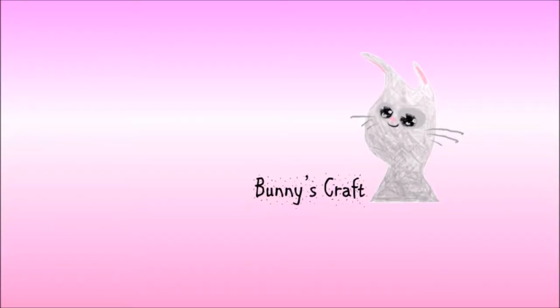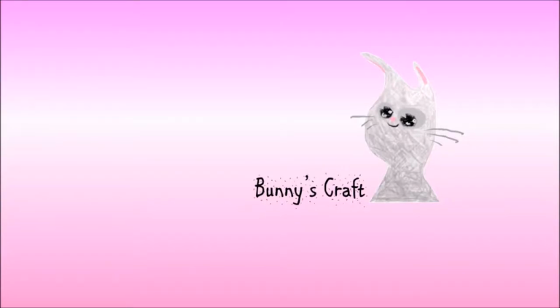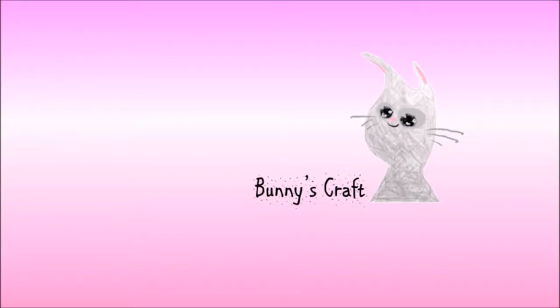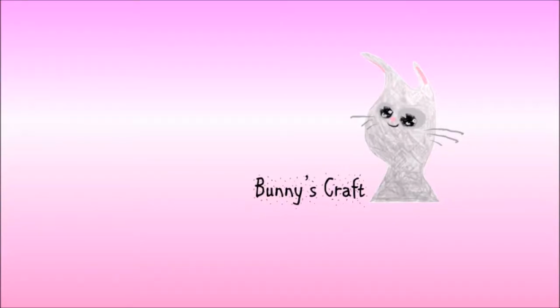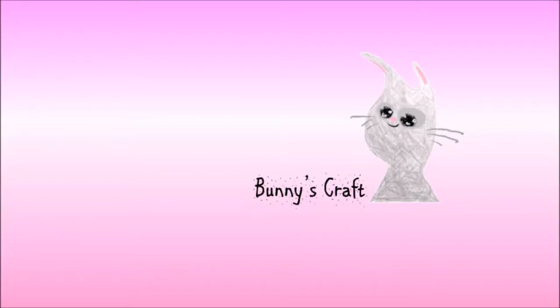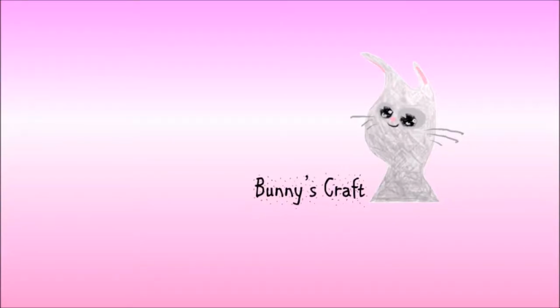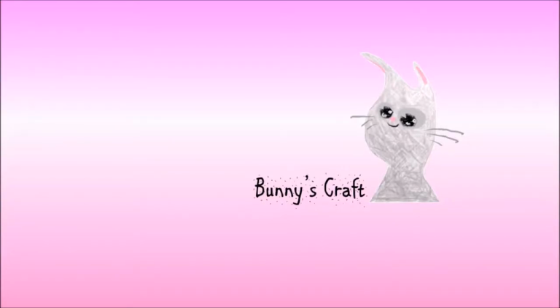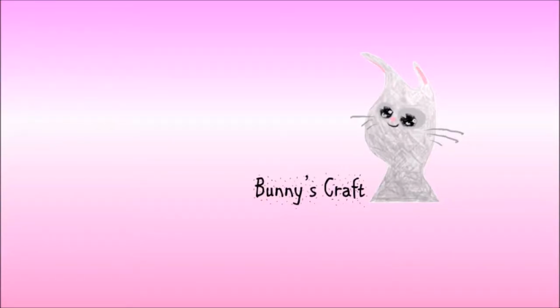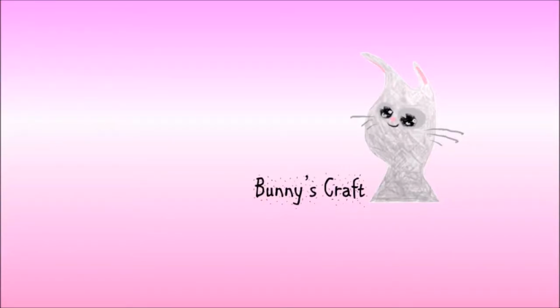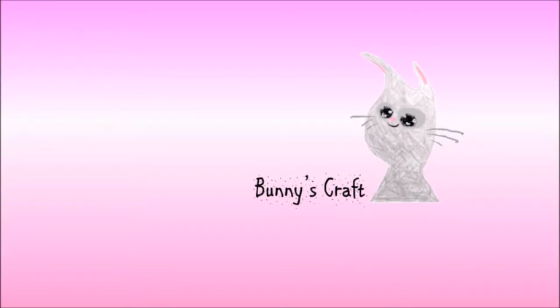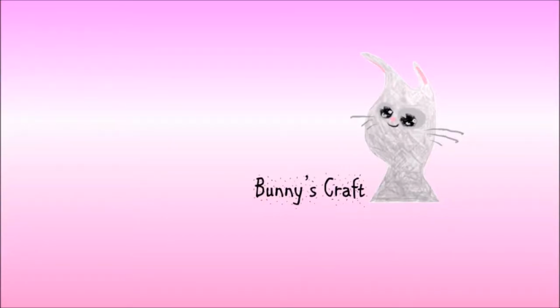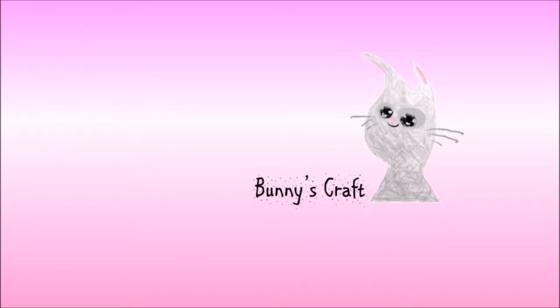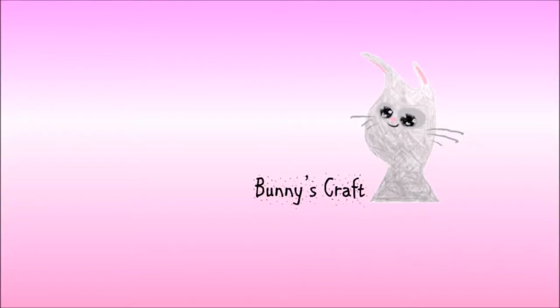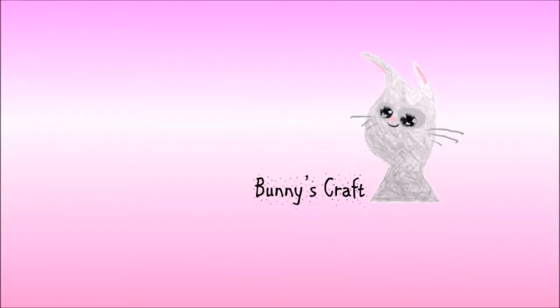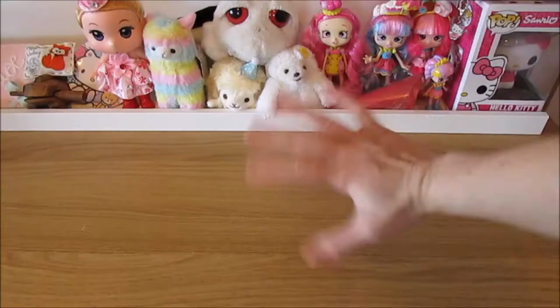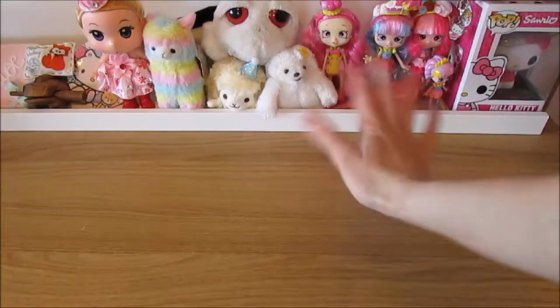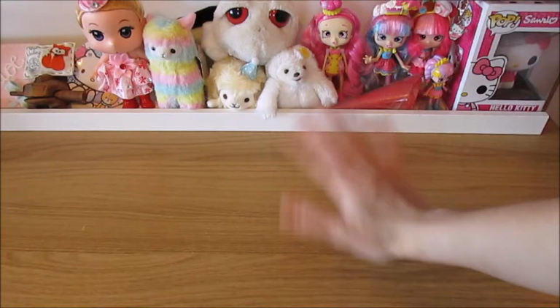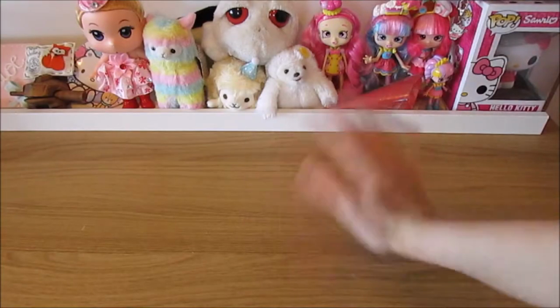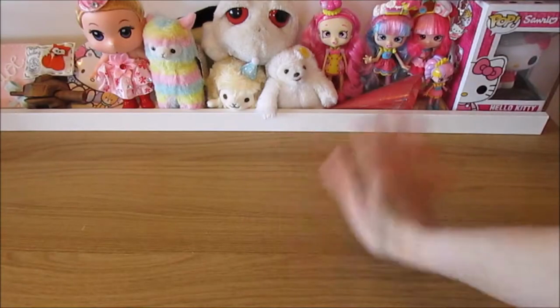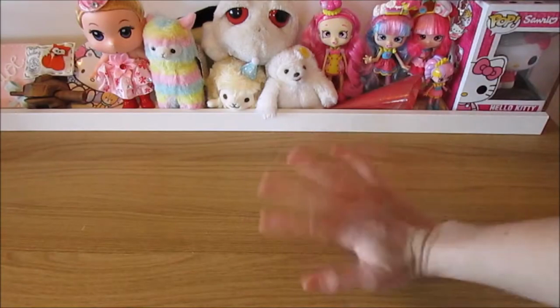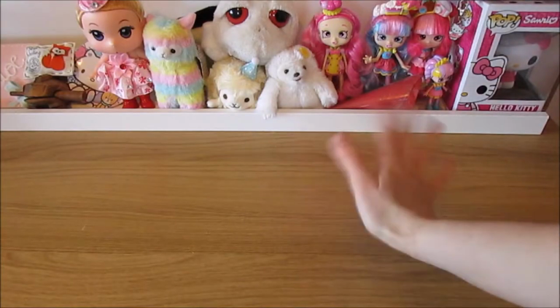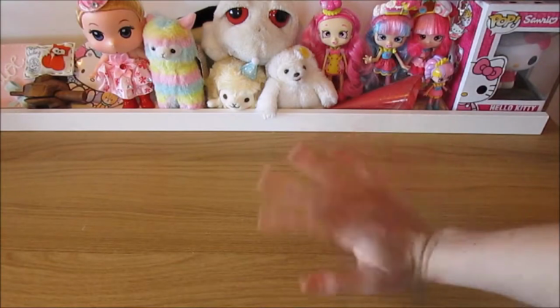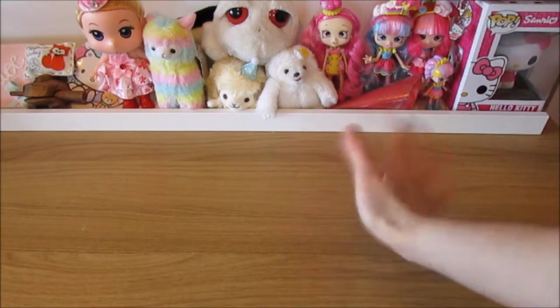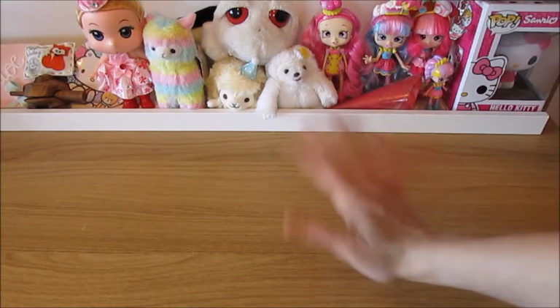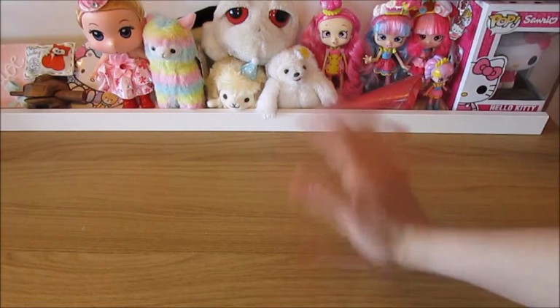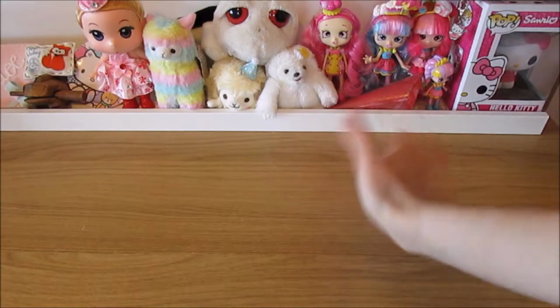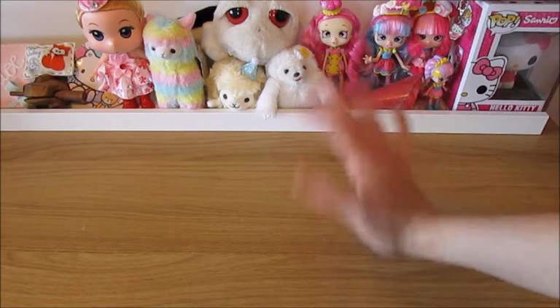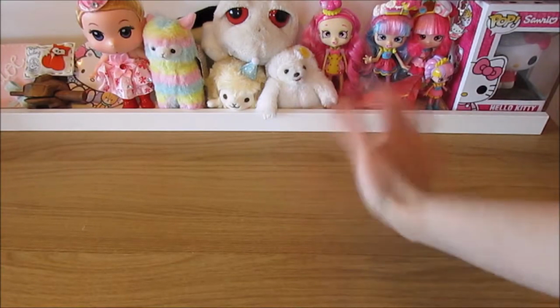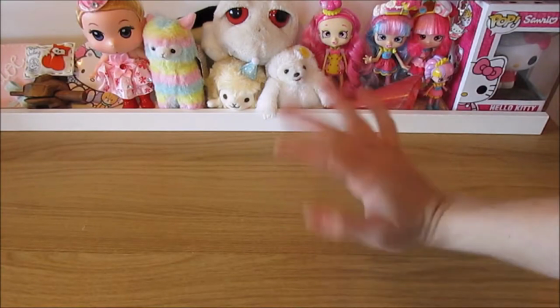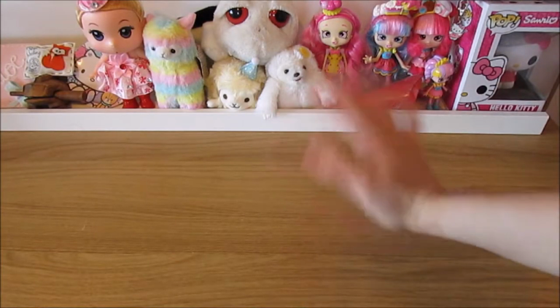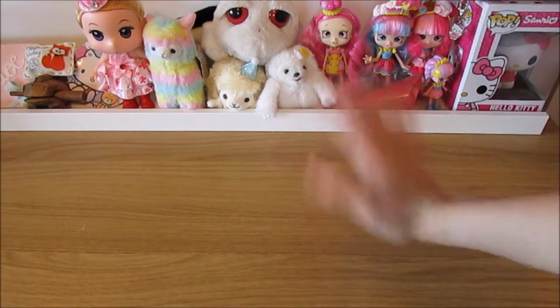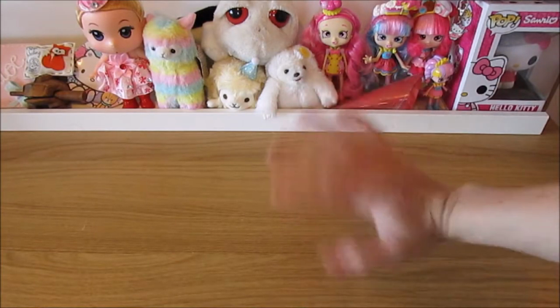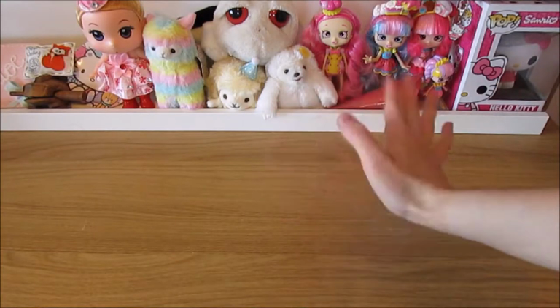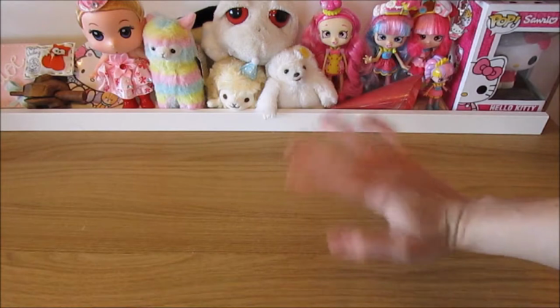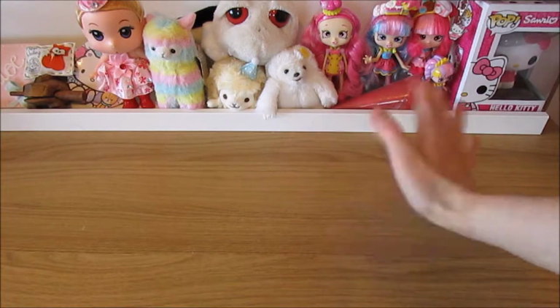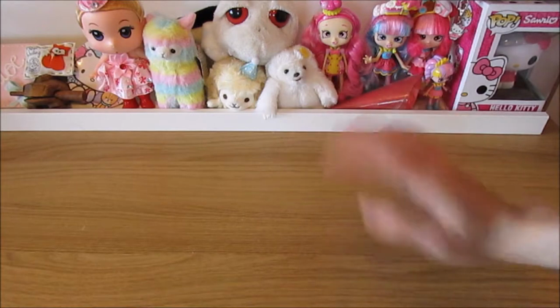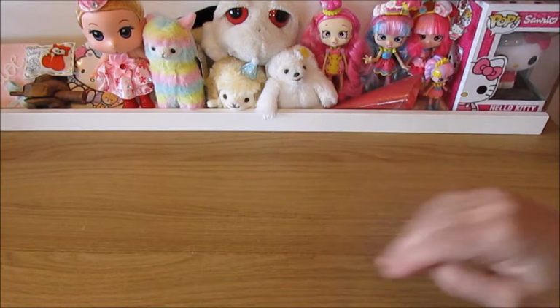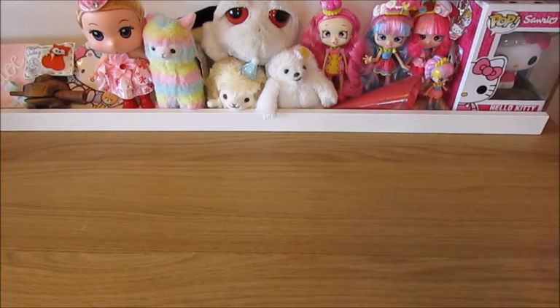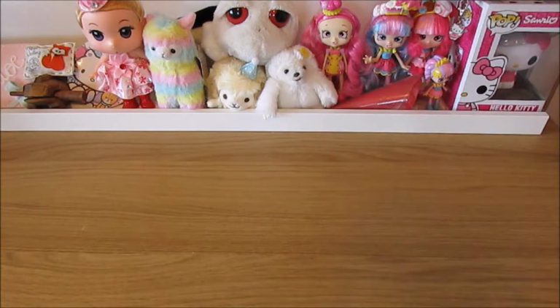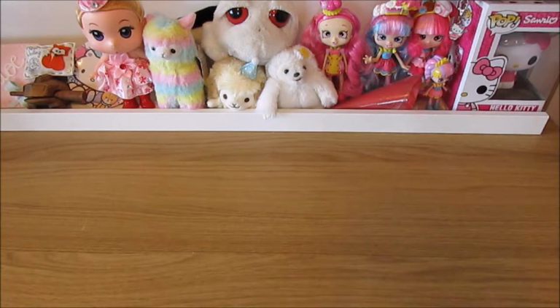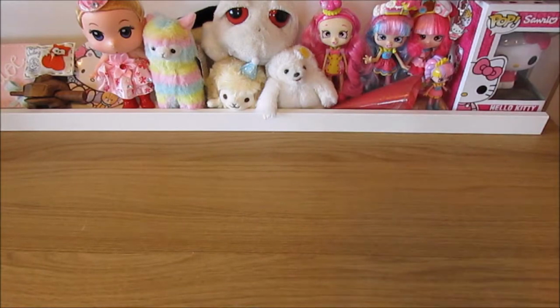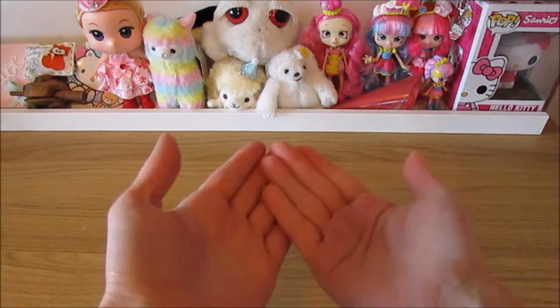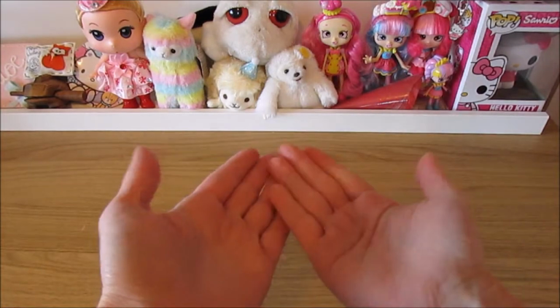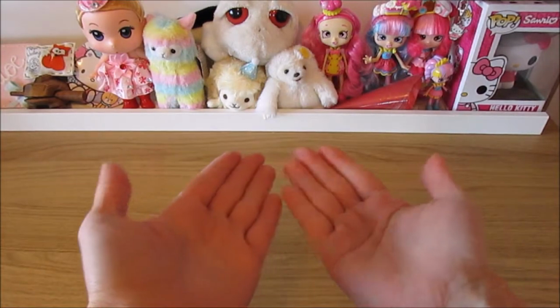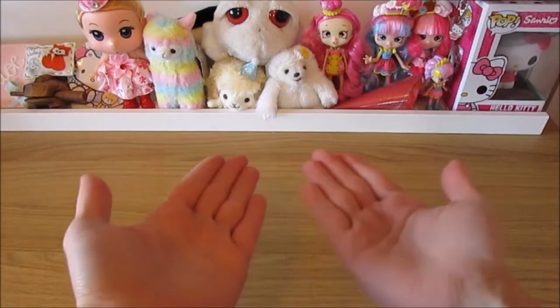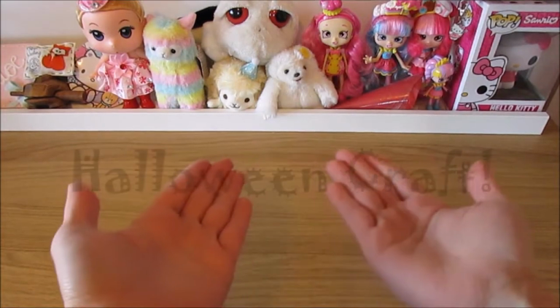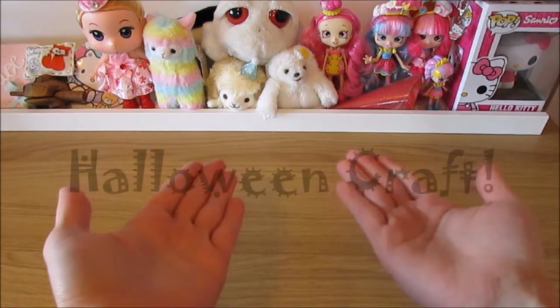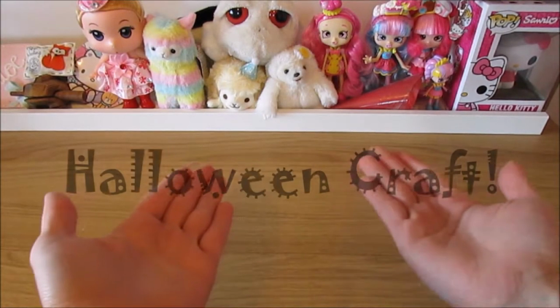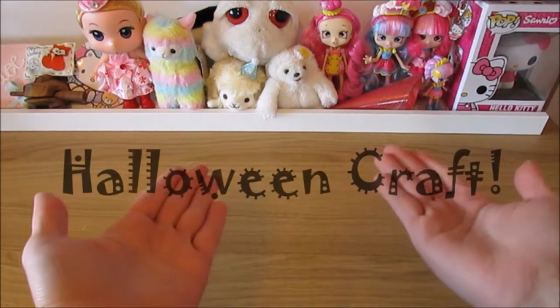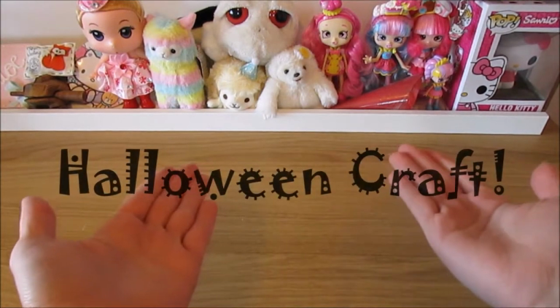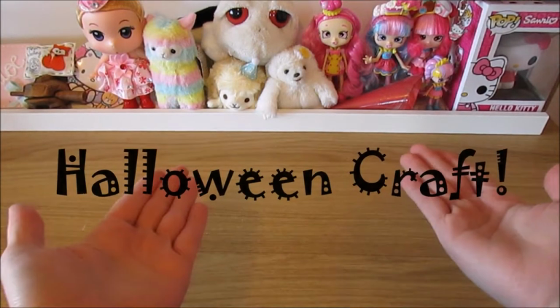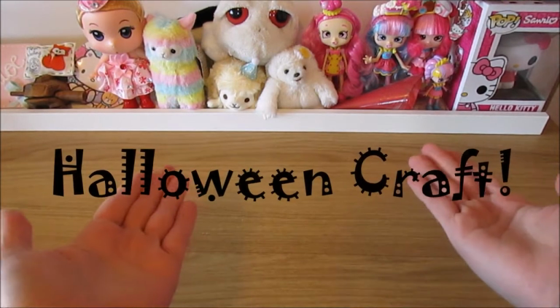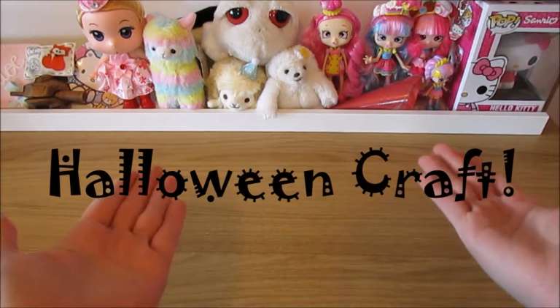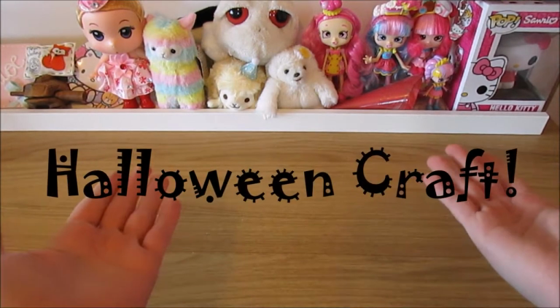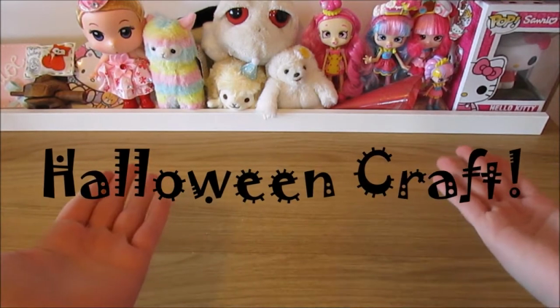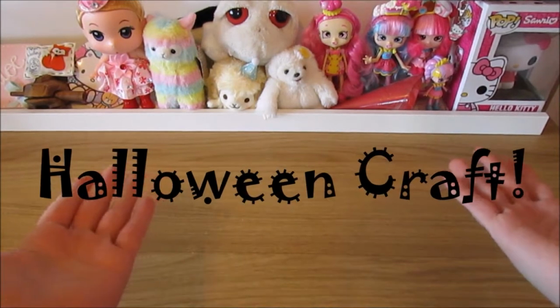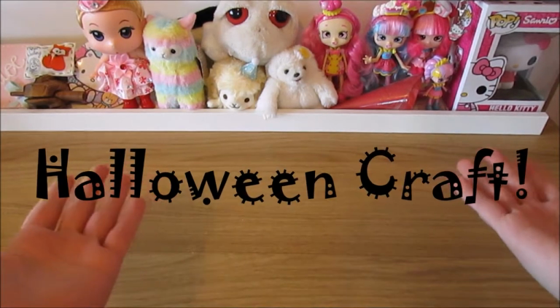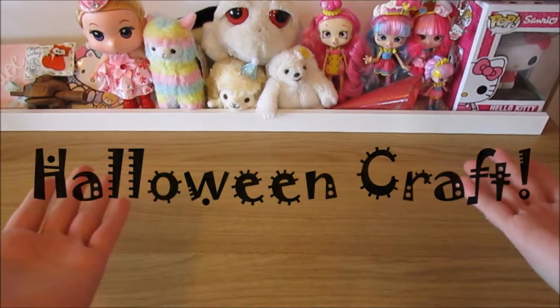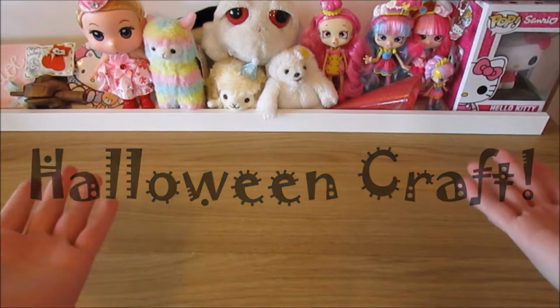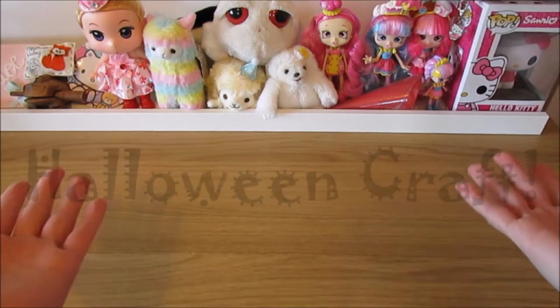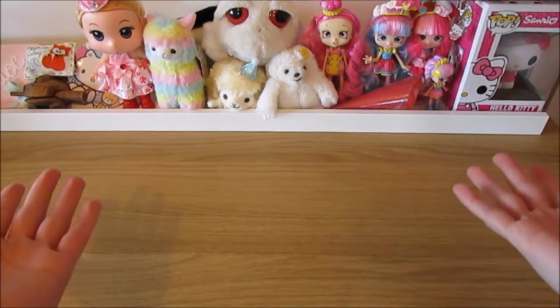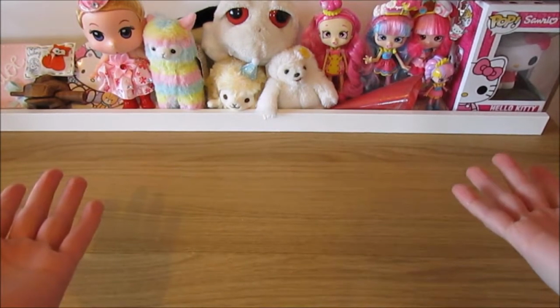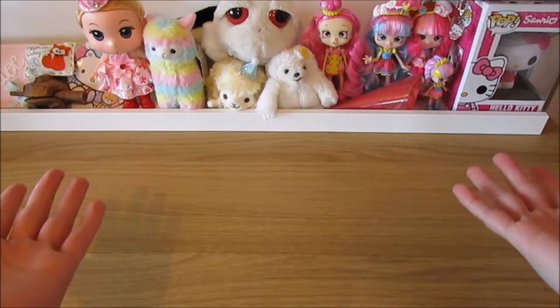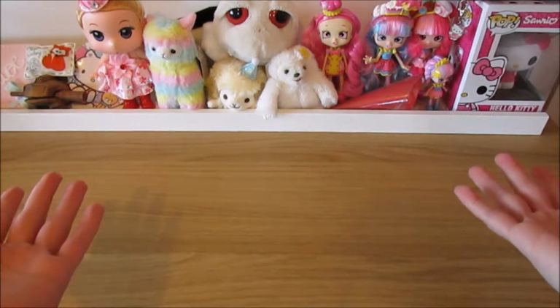Bunny's Craft. Hi guys, welcome back to another Bunny's Craft. Today we have a Halloween mural craft.